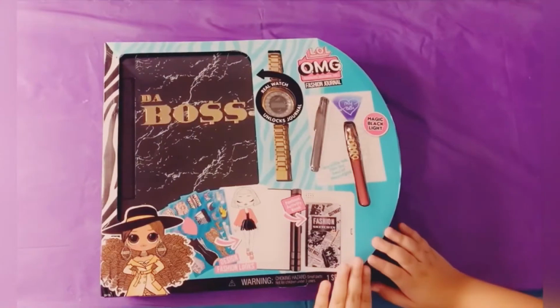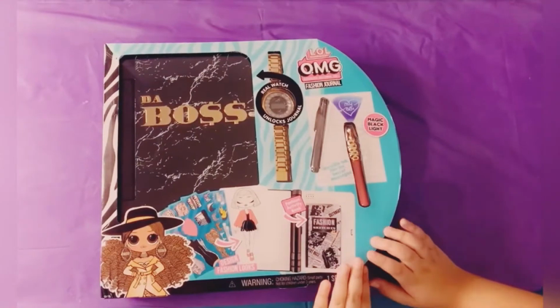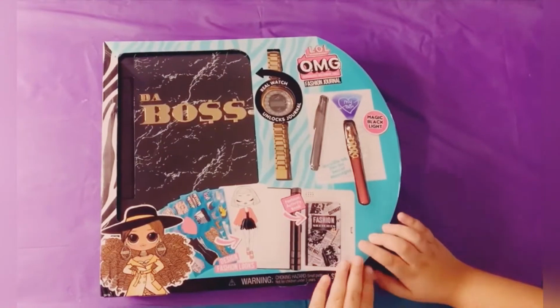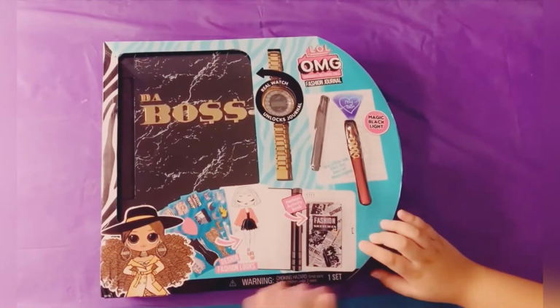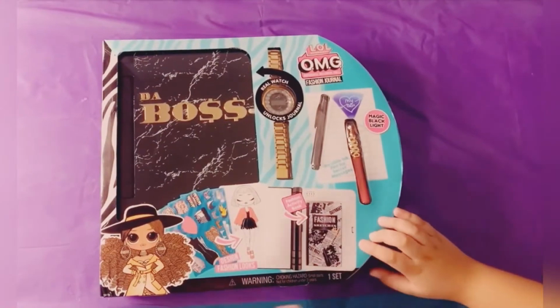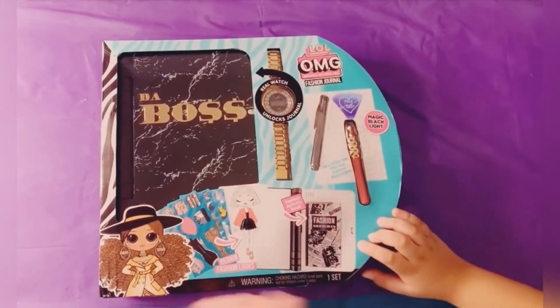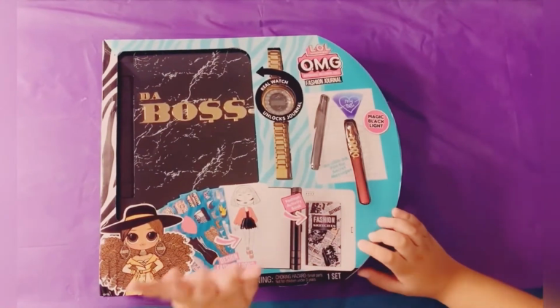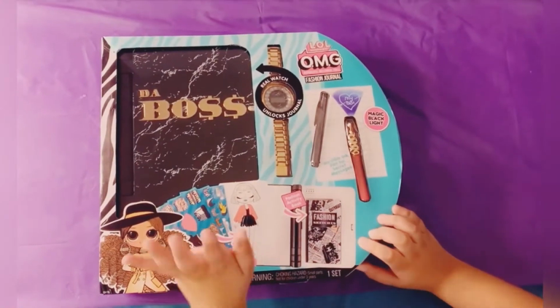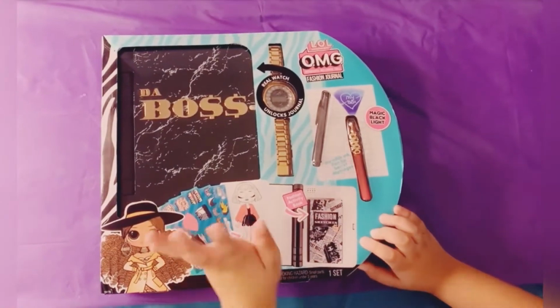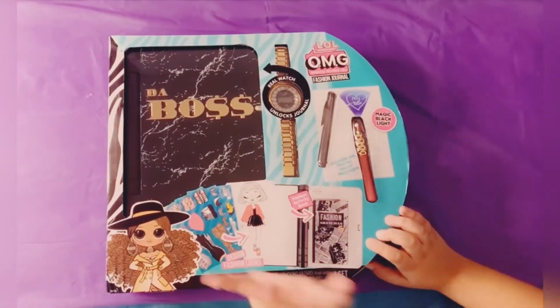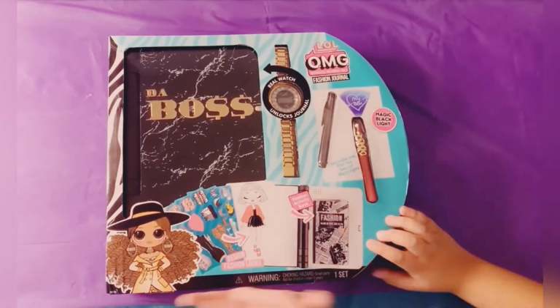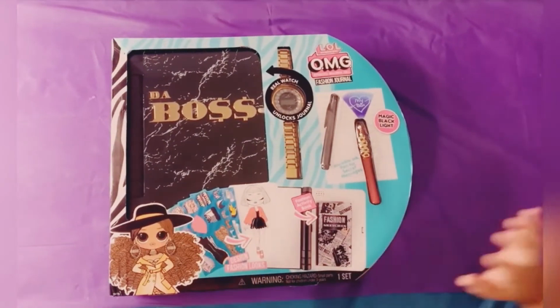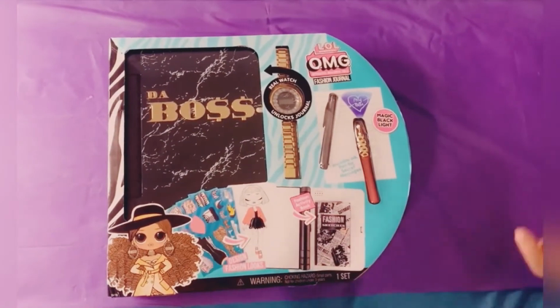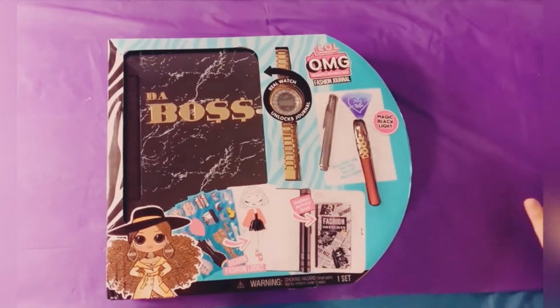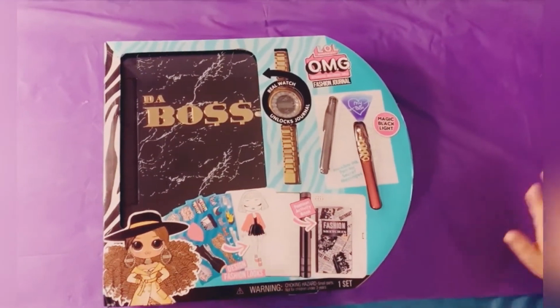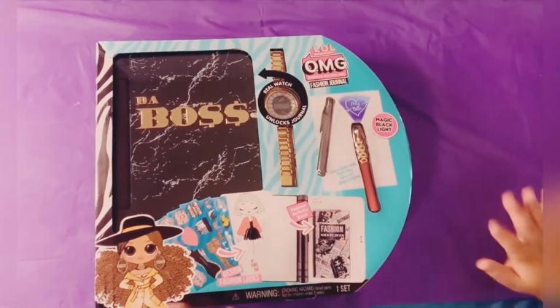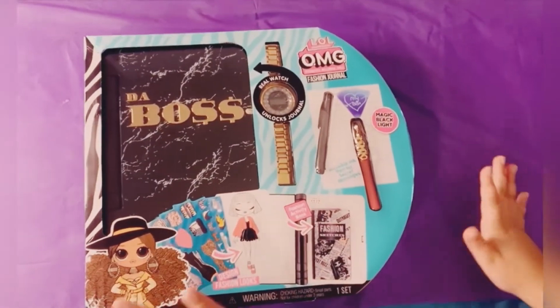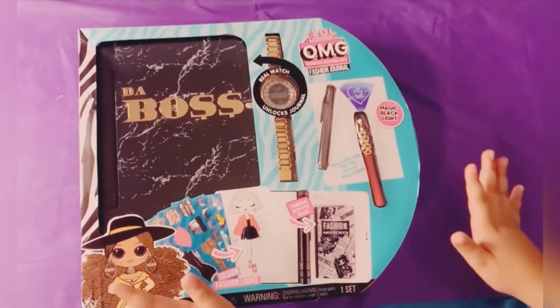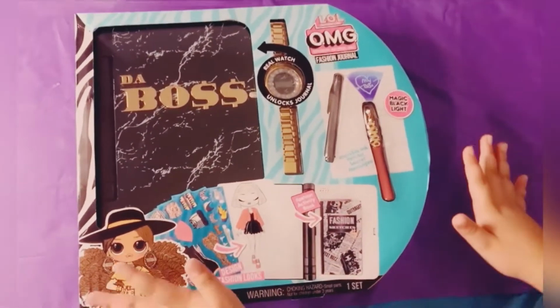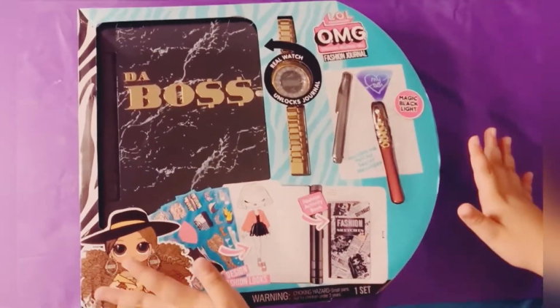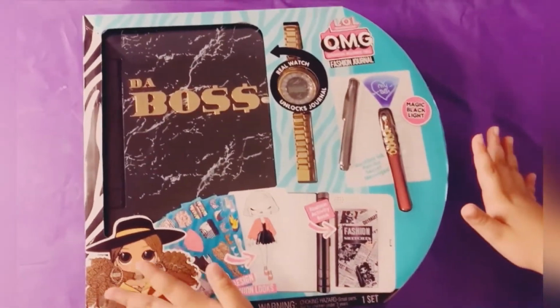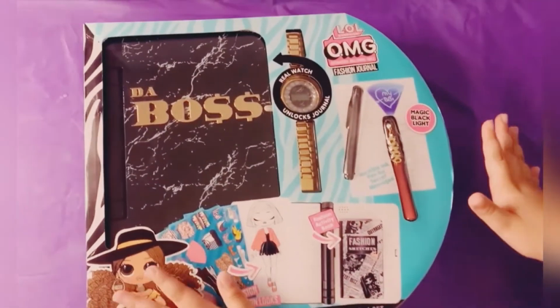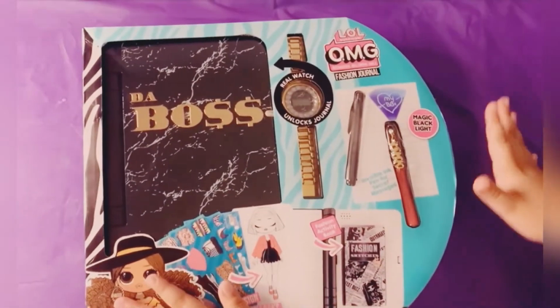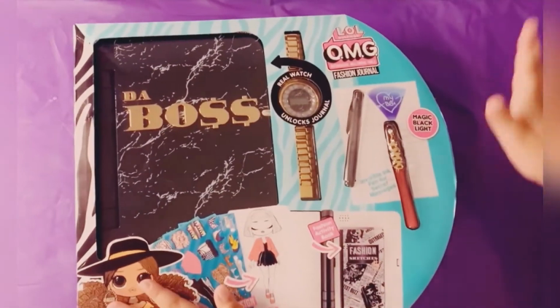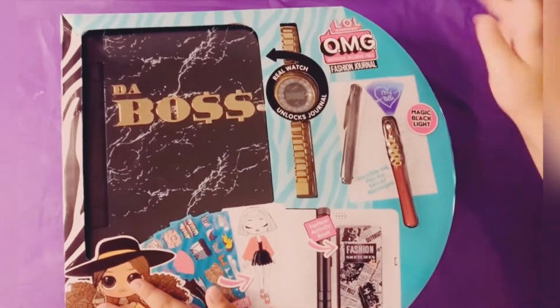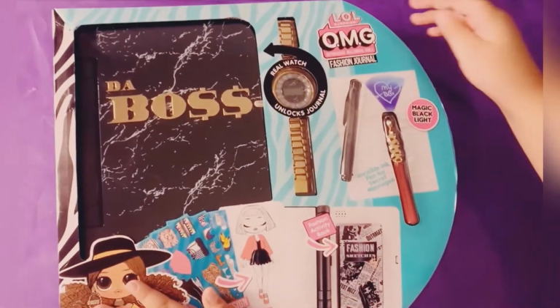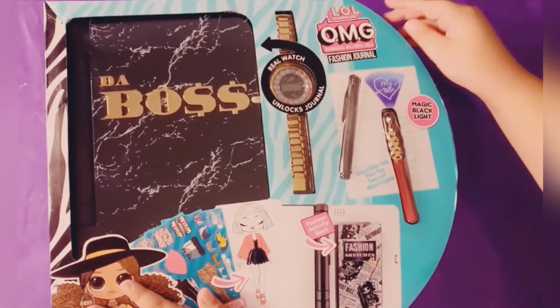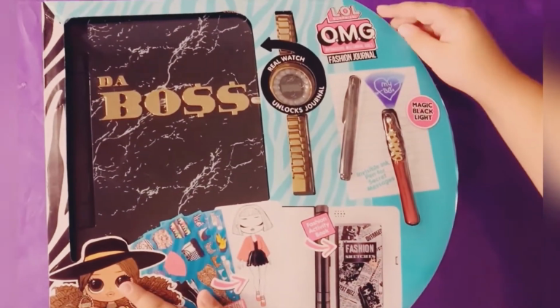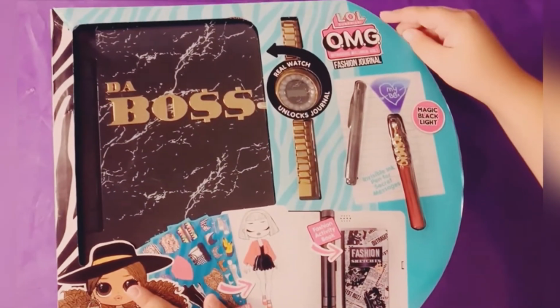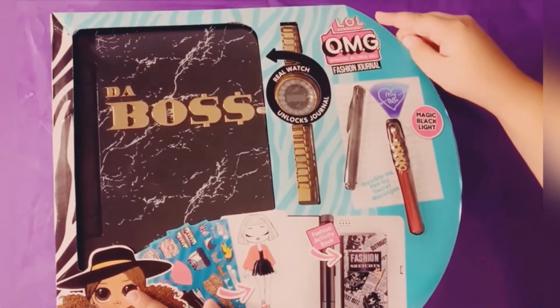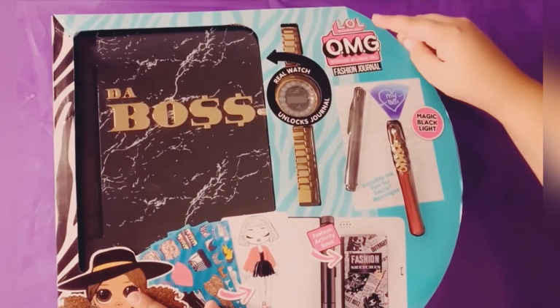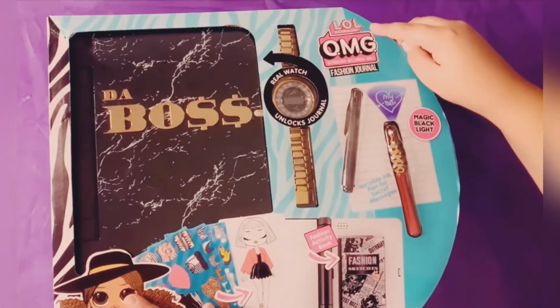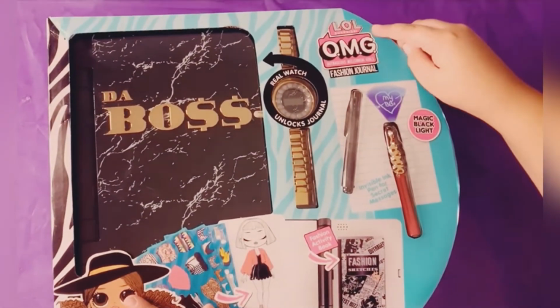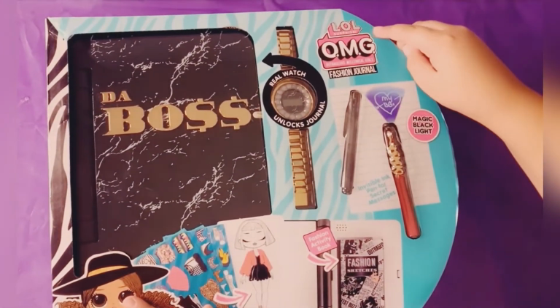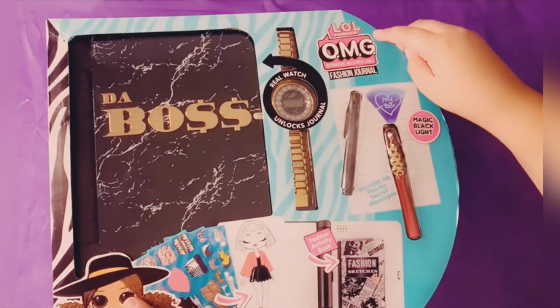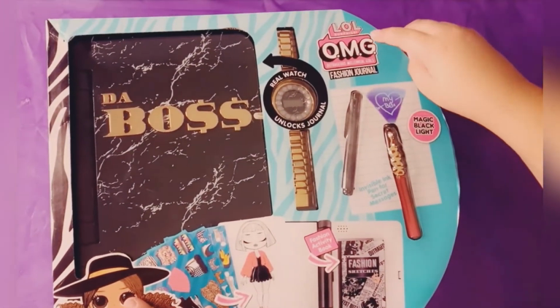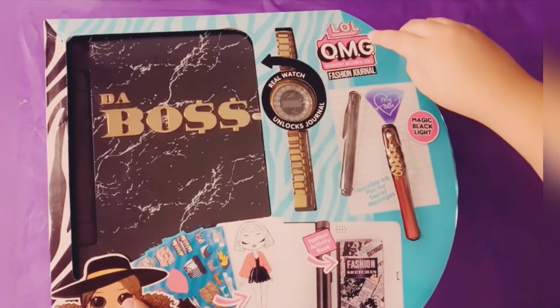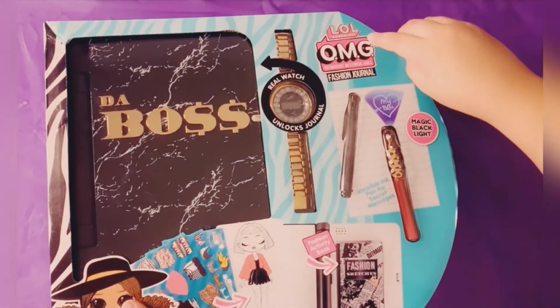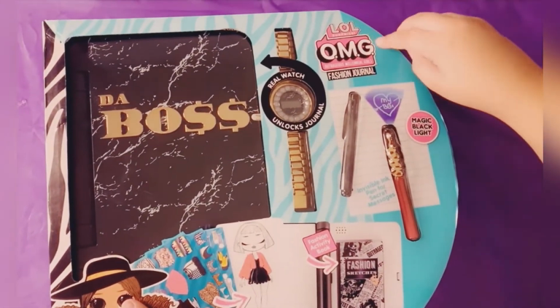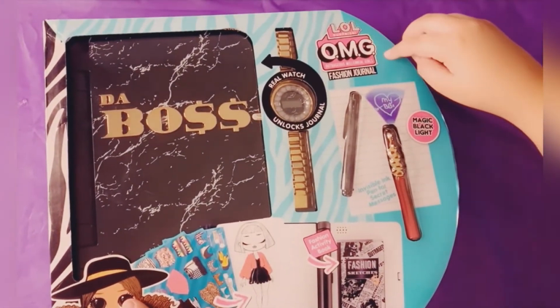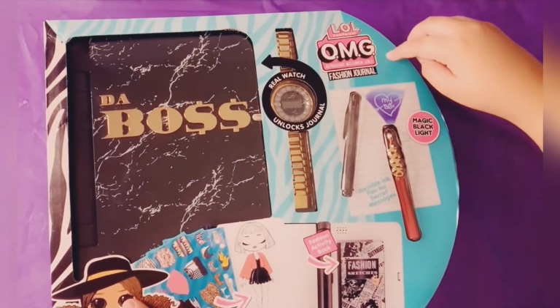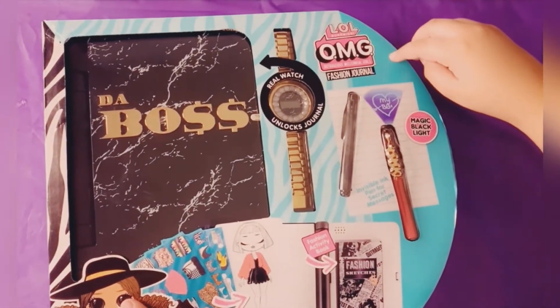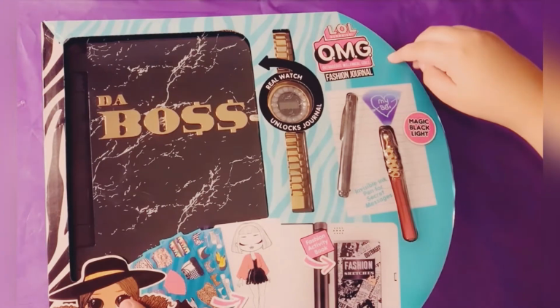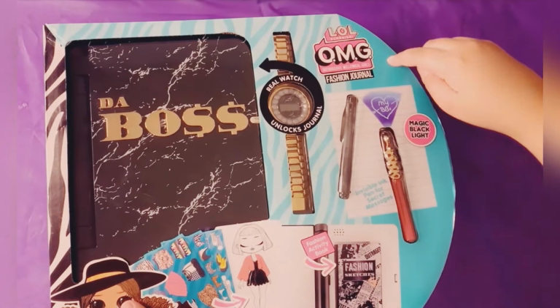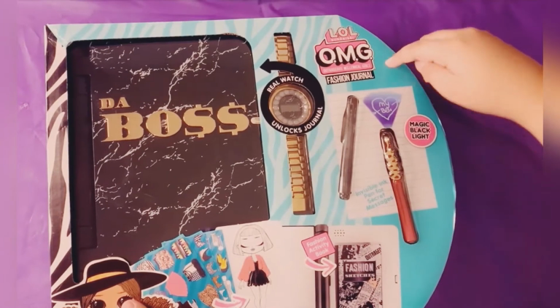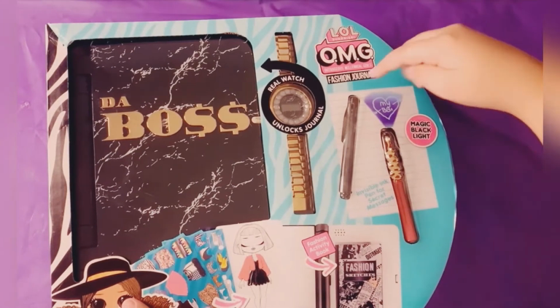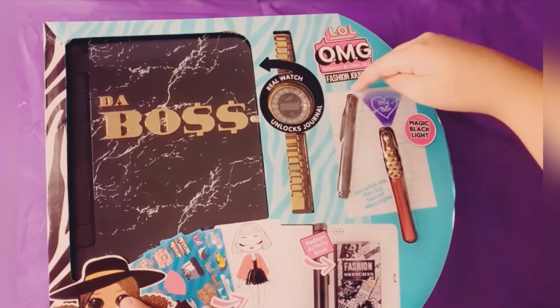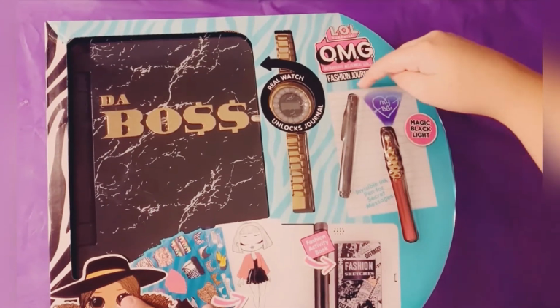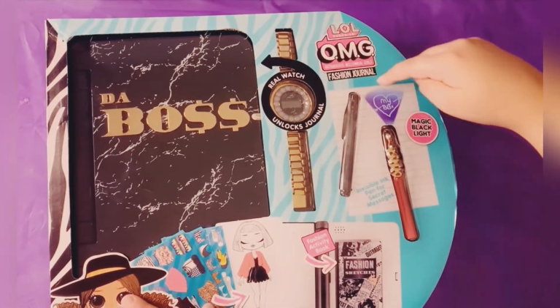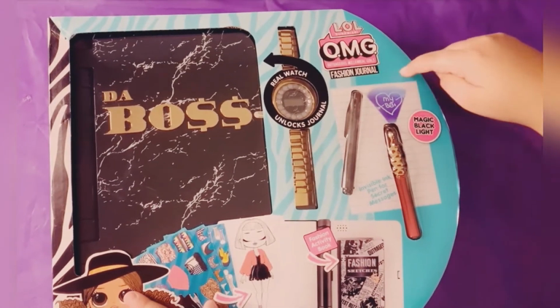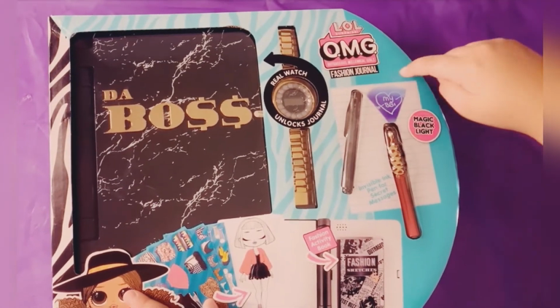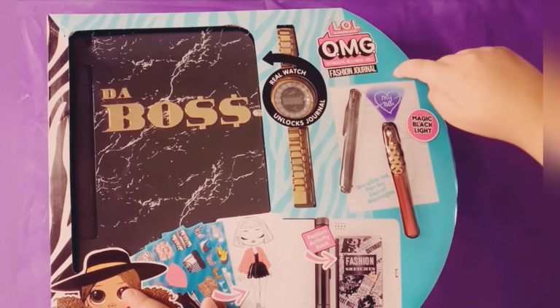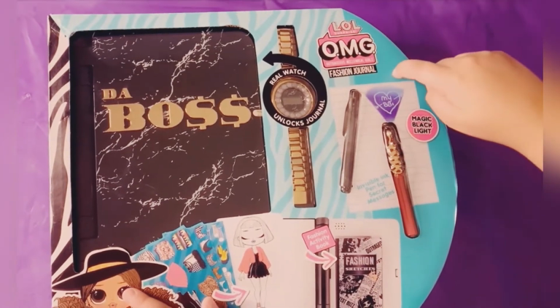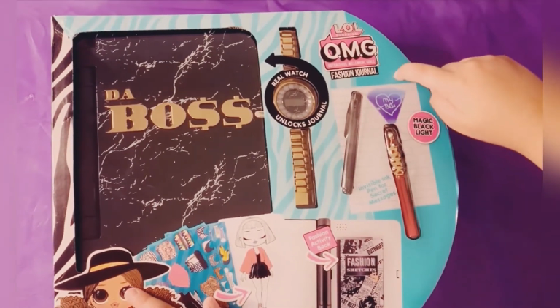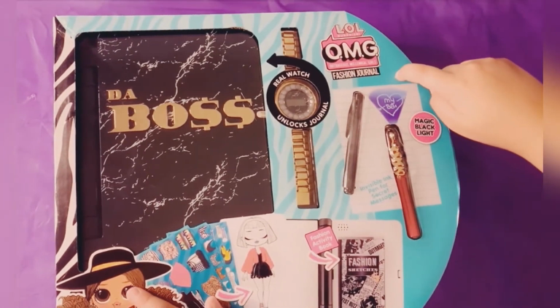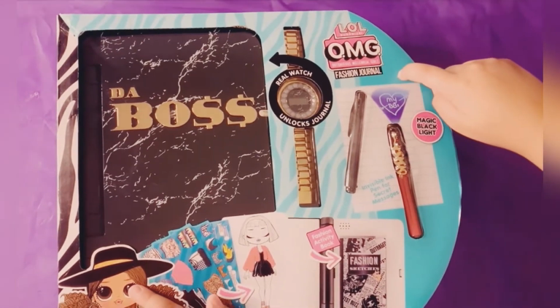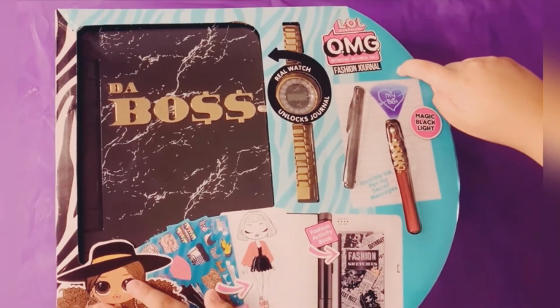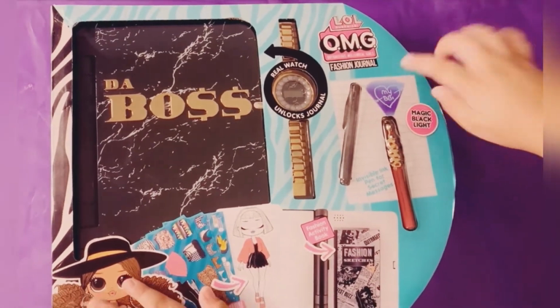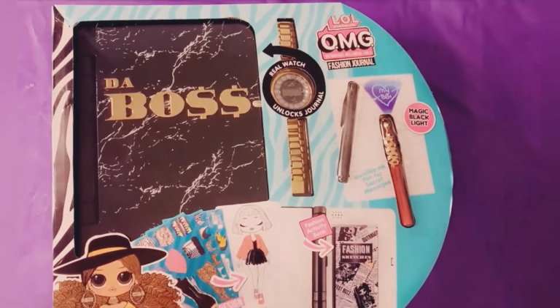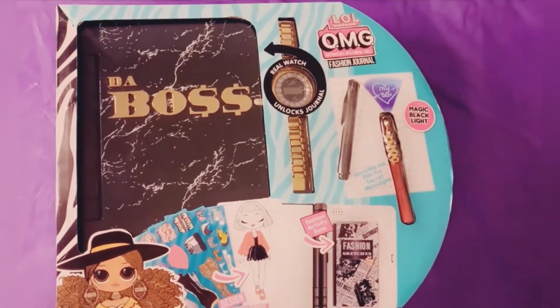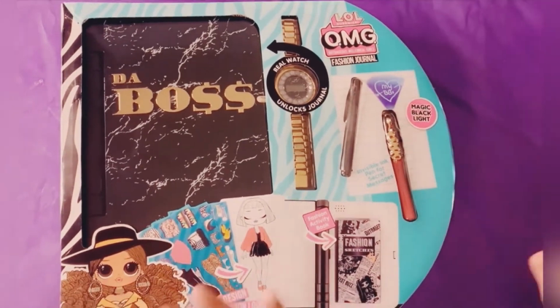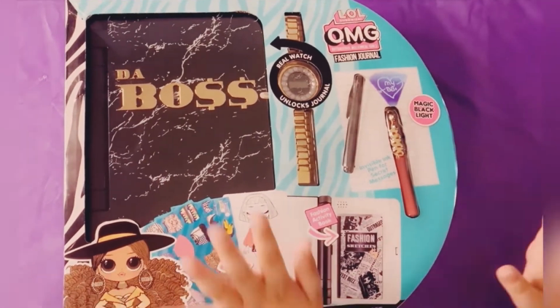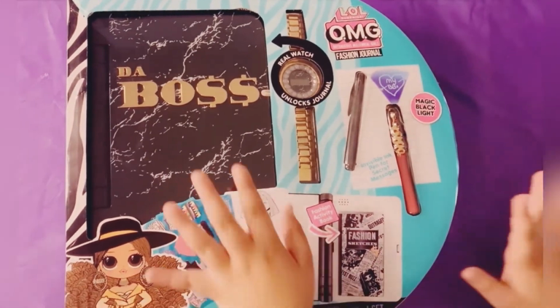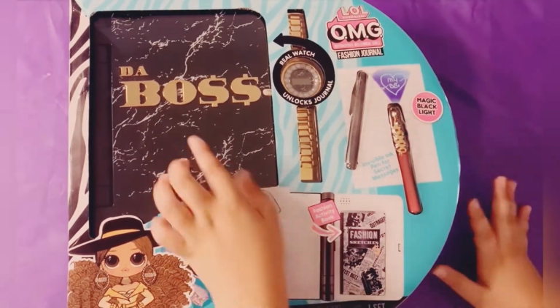Hi guys! I am so happy that I'm opening my LOL Surprise OMG Fashion Journal! I'm so excited.